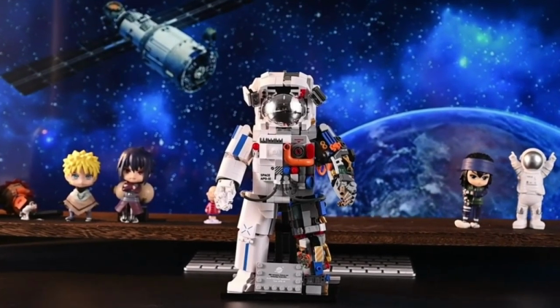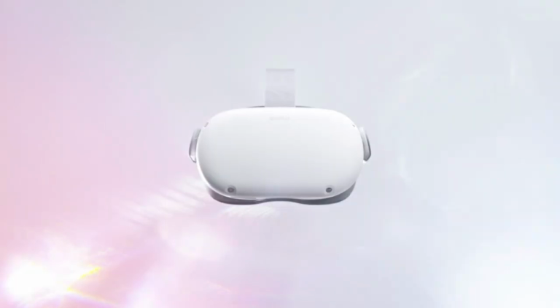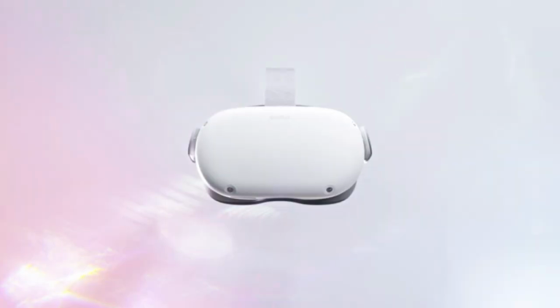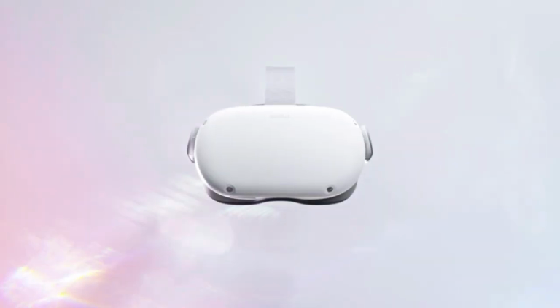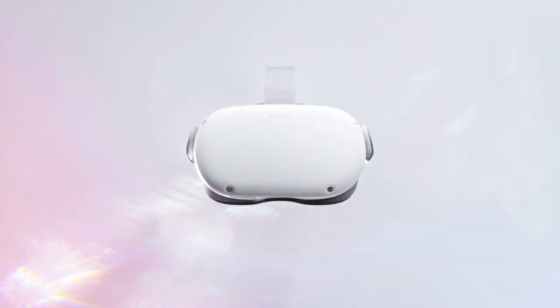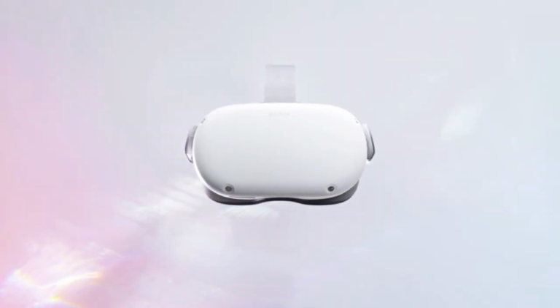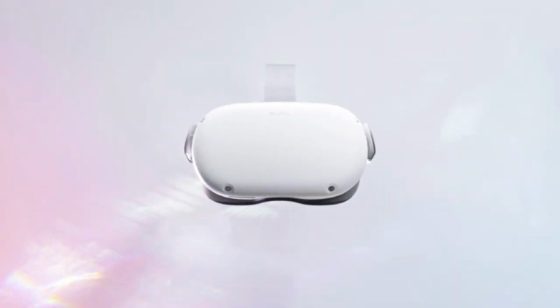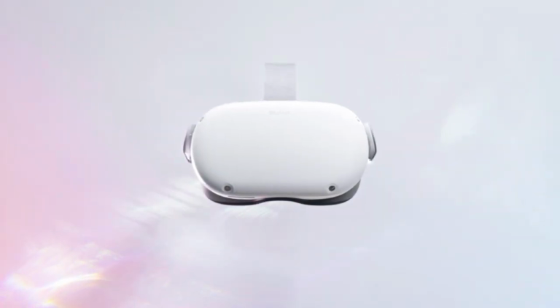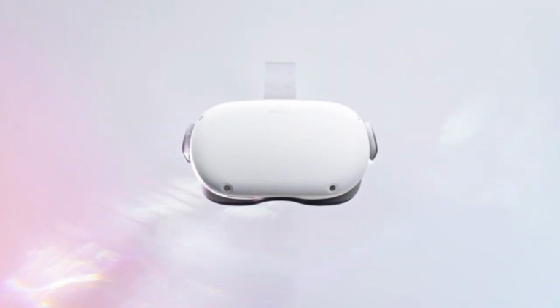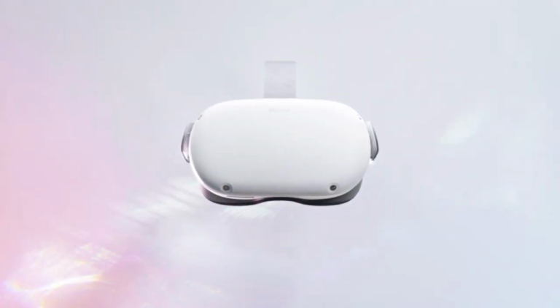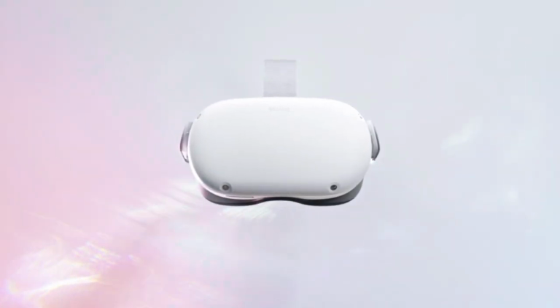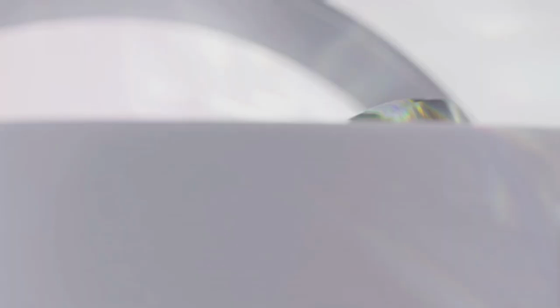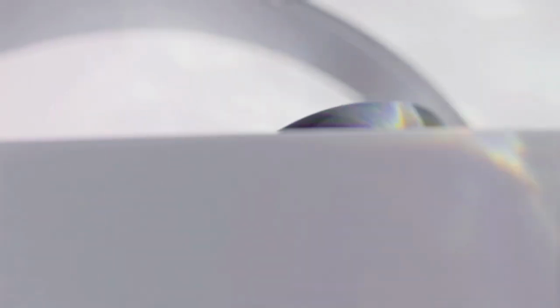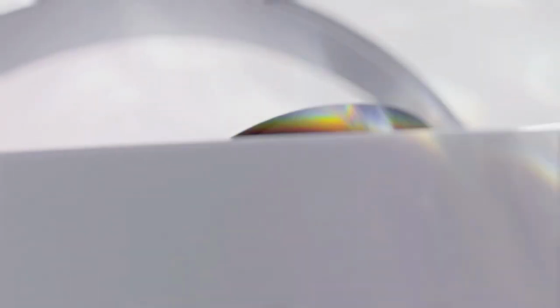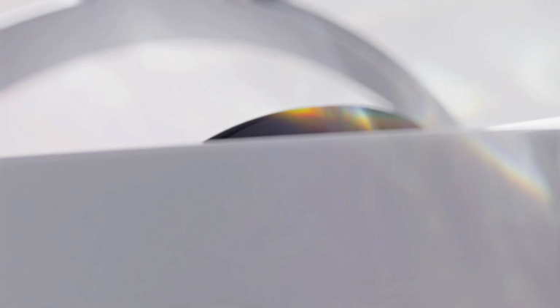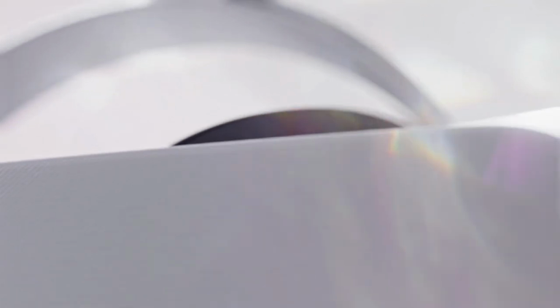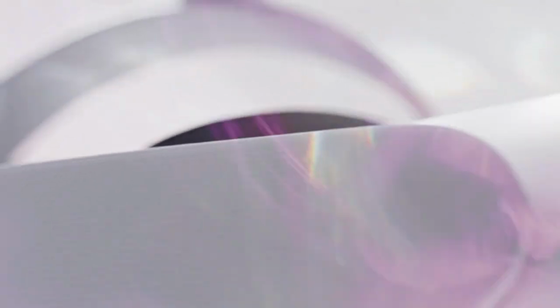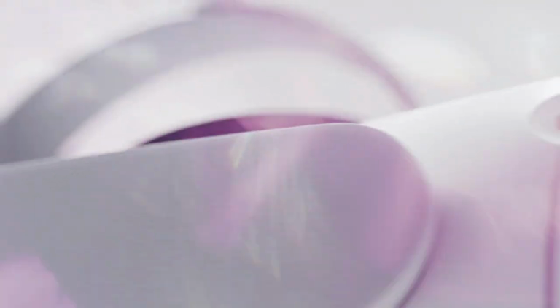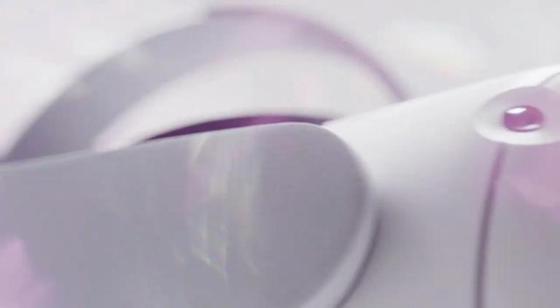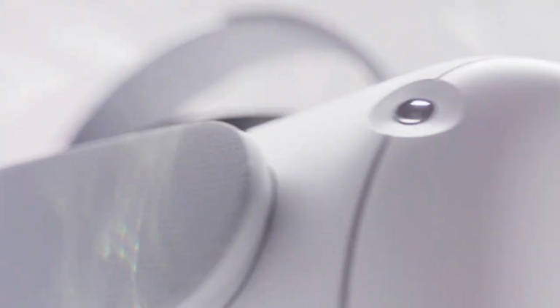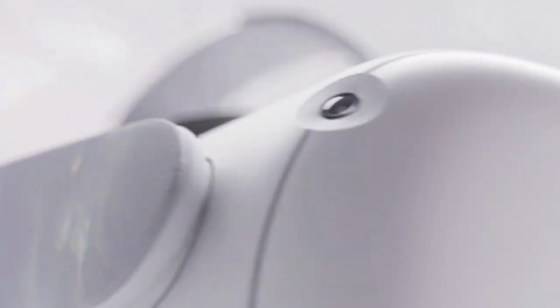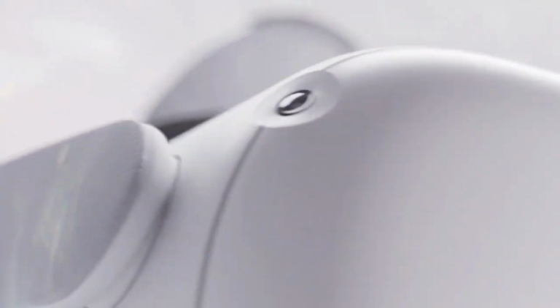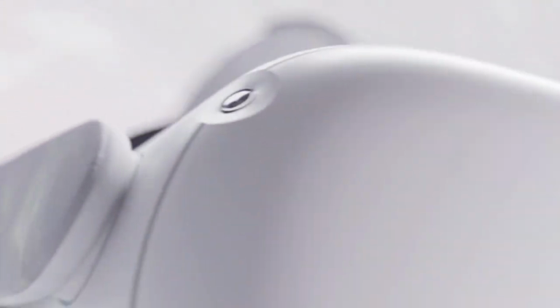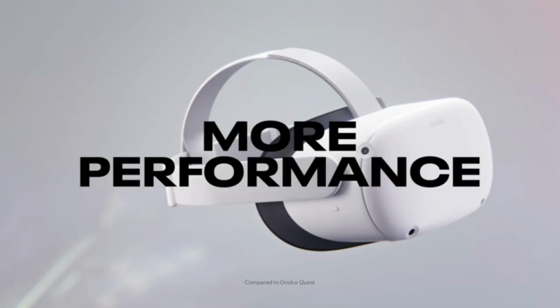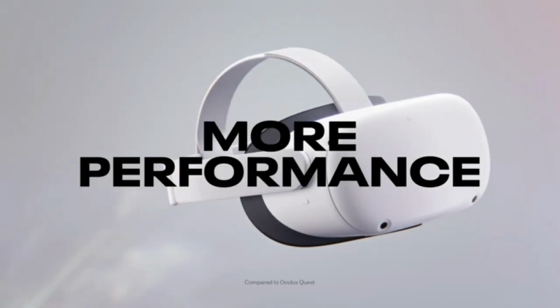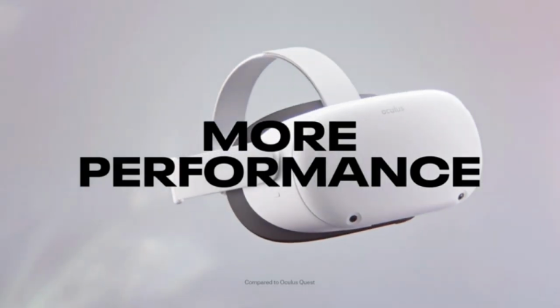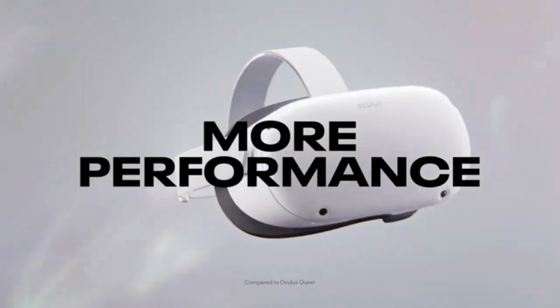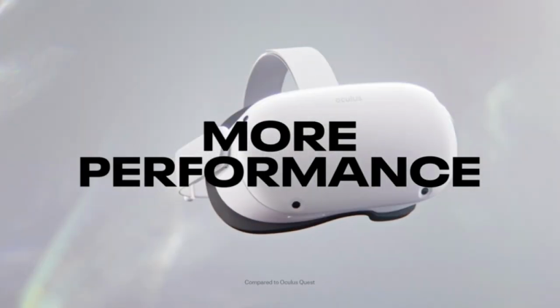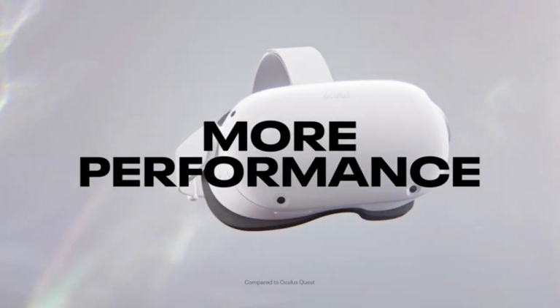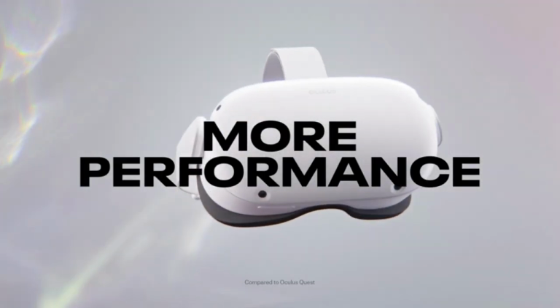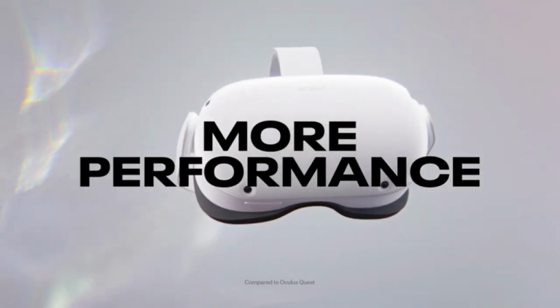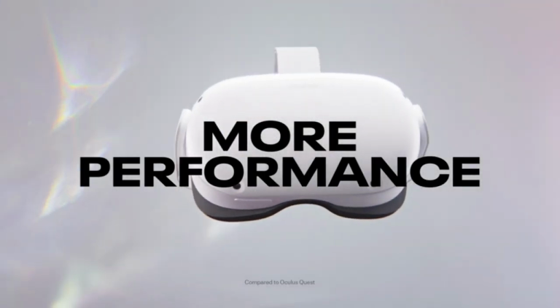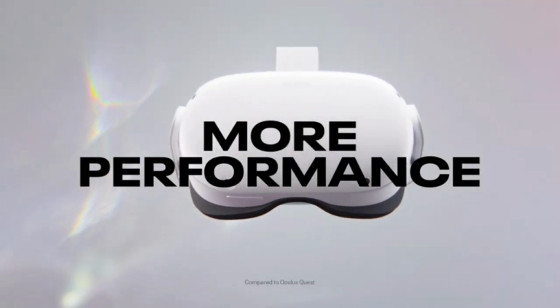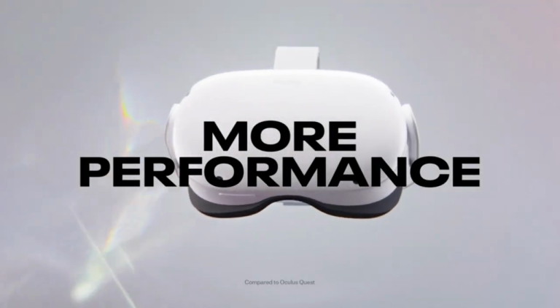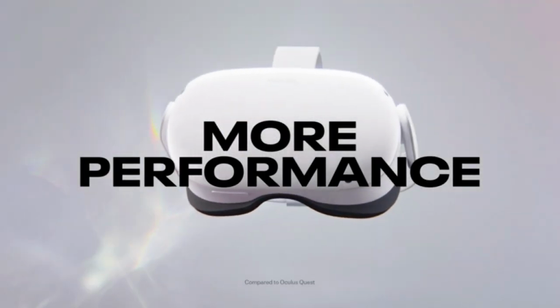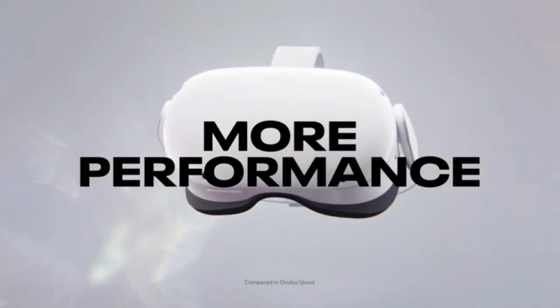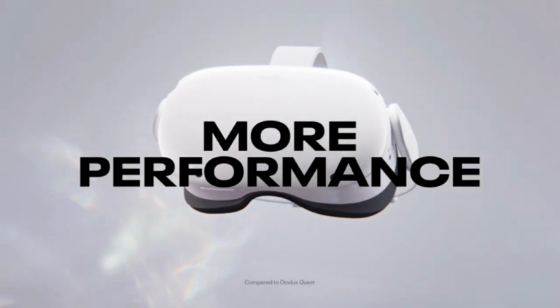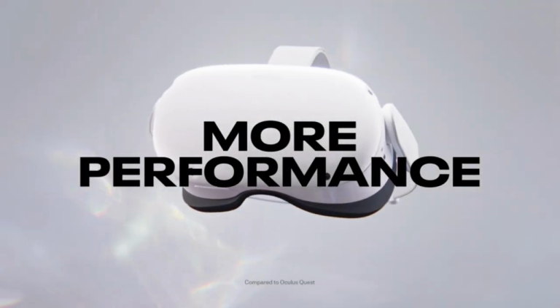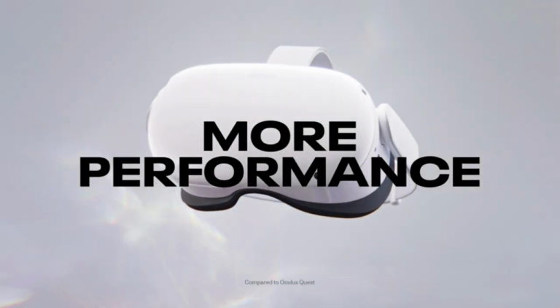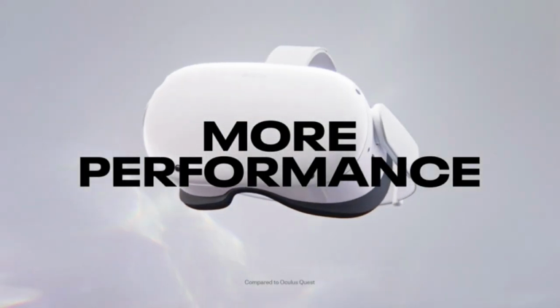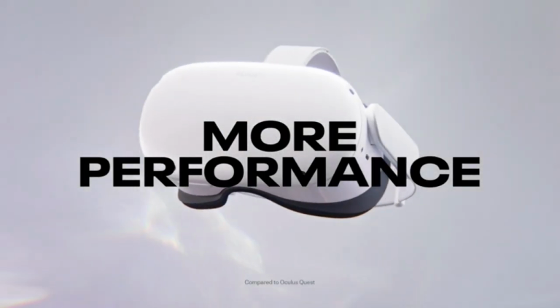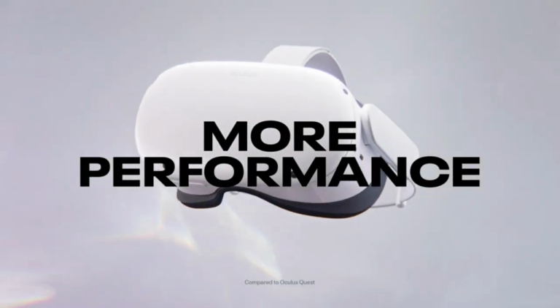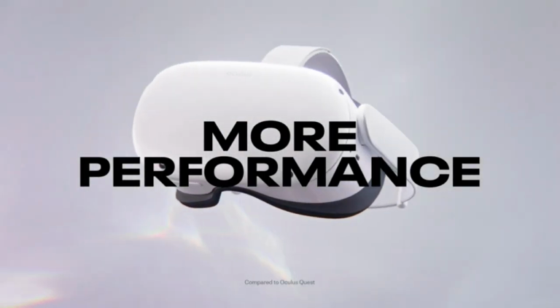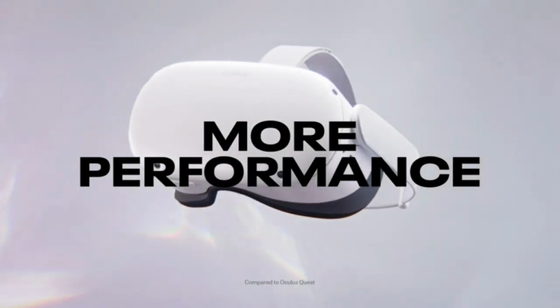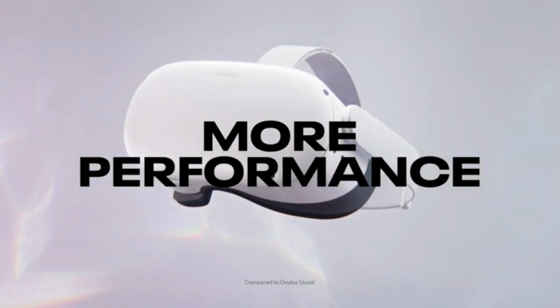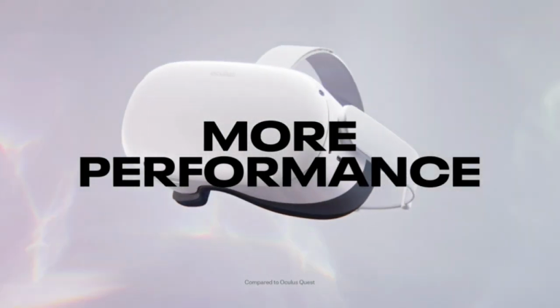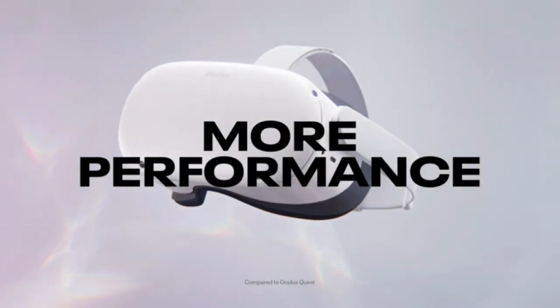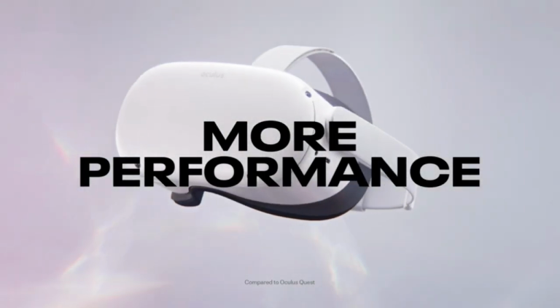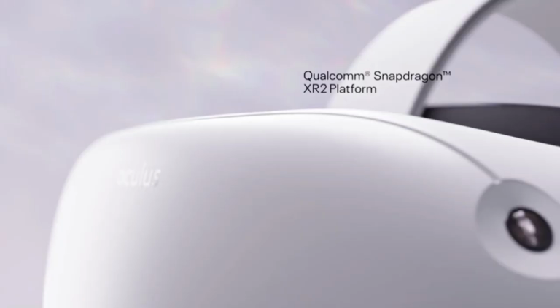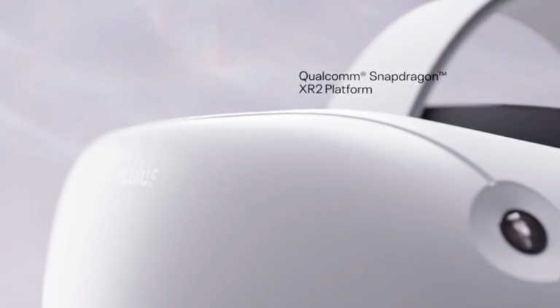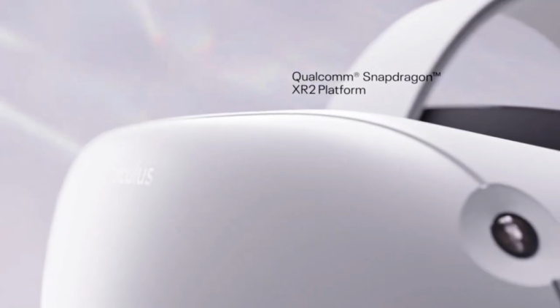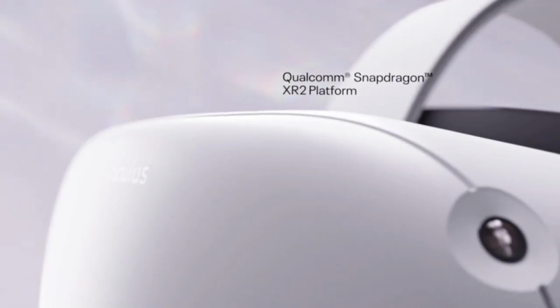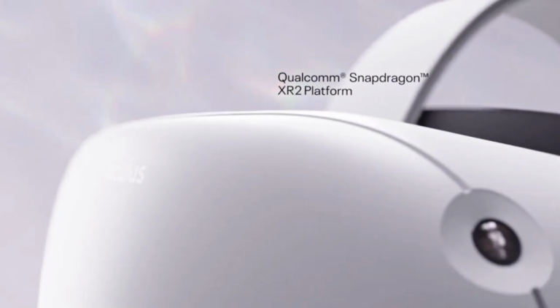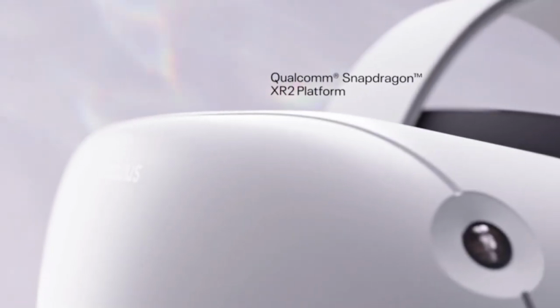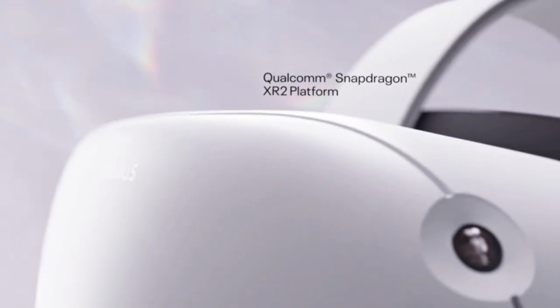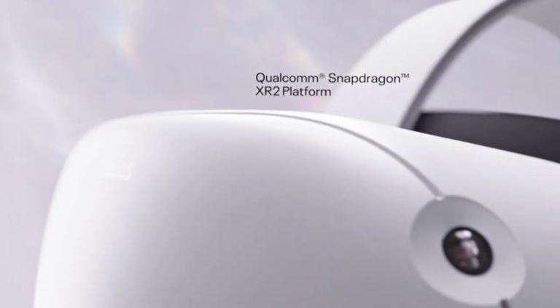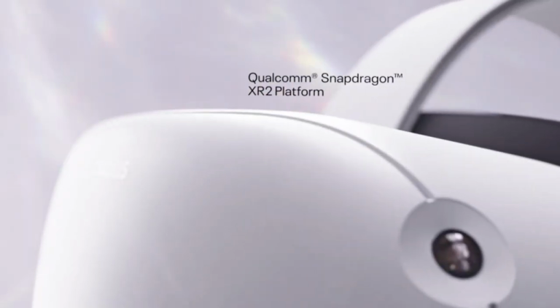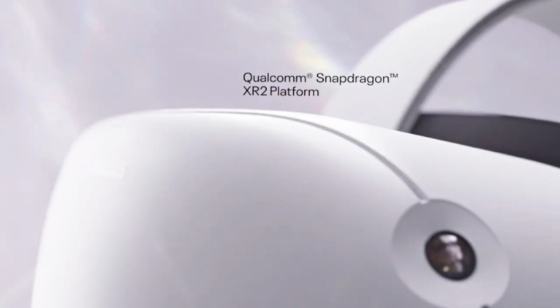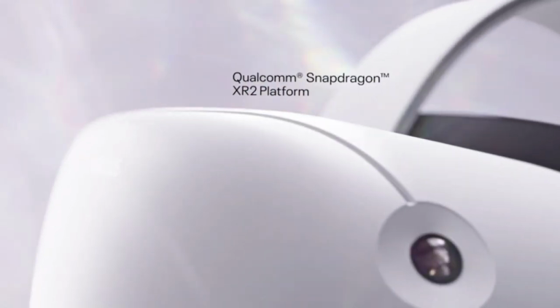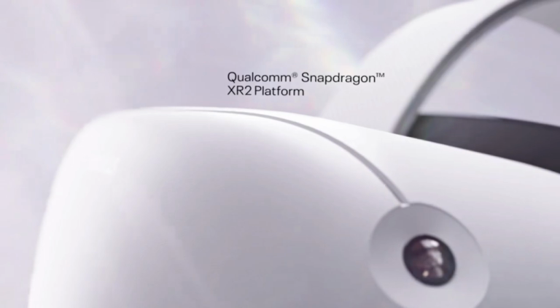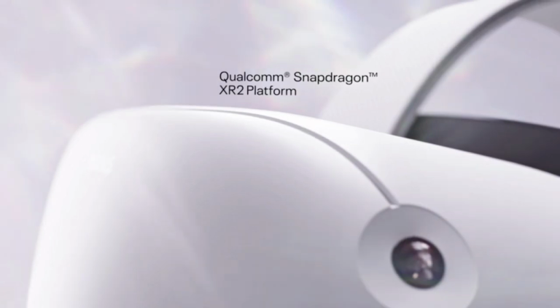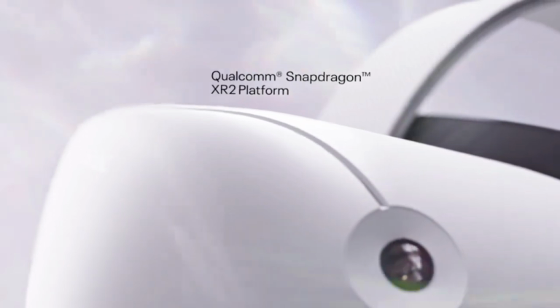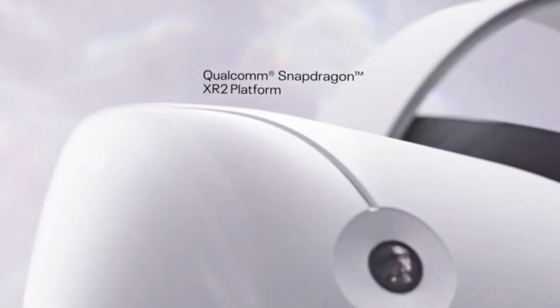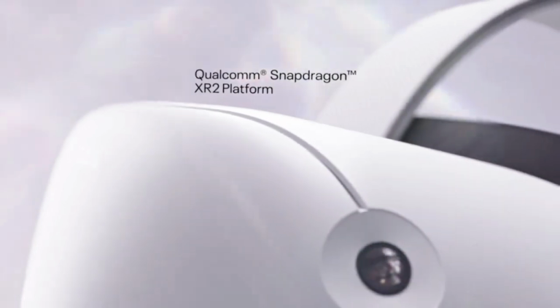Buy MetaQuest 2, get Beat Saber. For a limited time, get the hit VR rhythm game included when you buy MetaQuest 2.